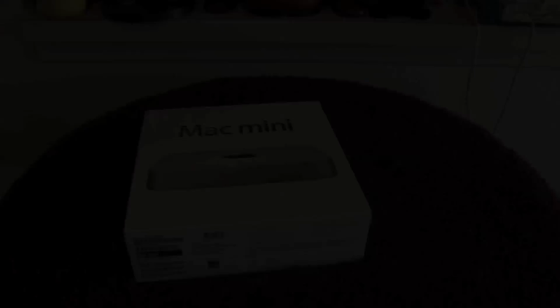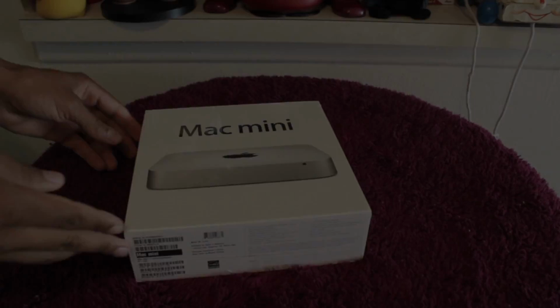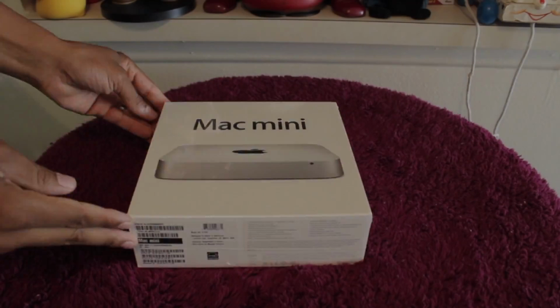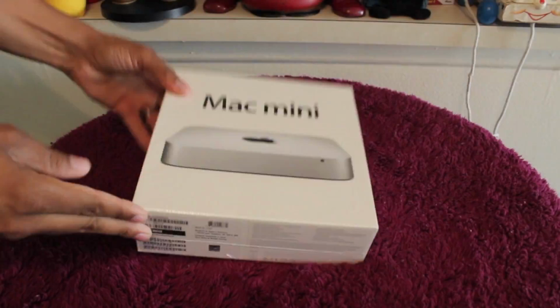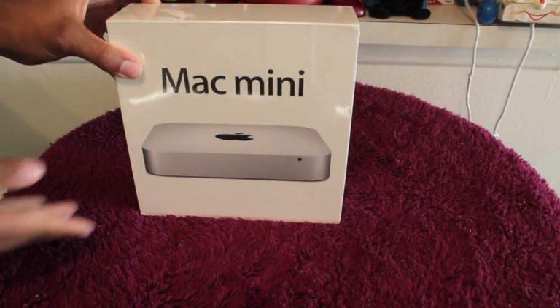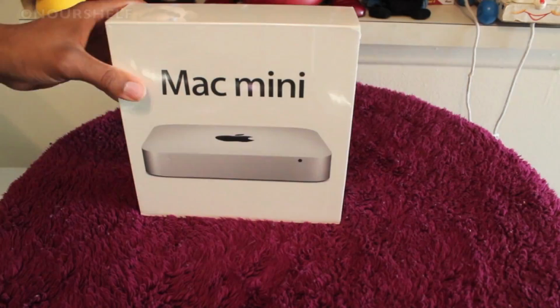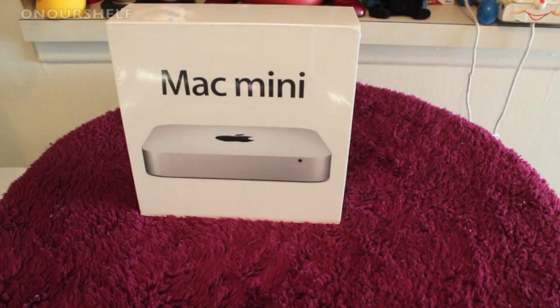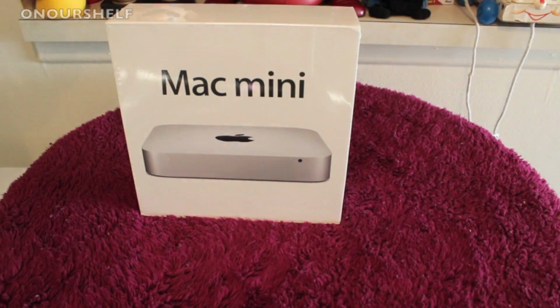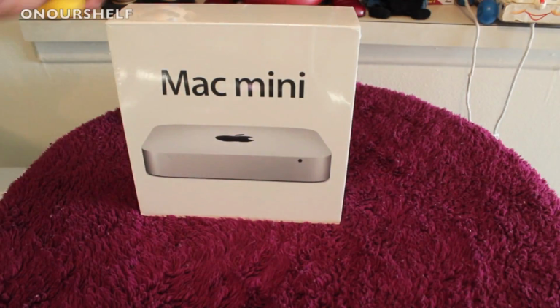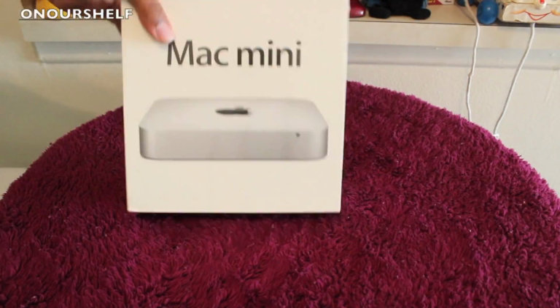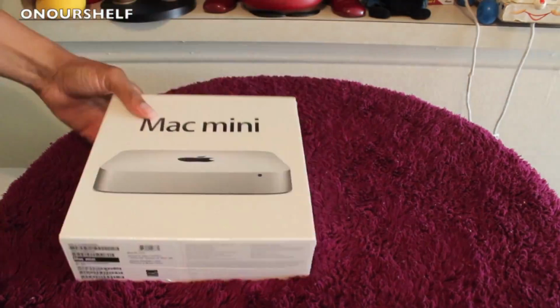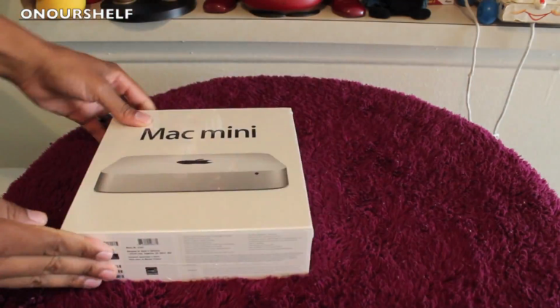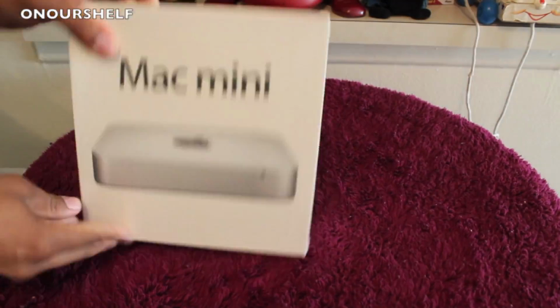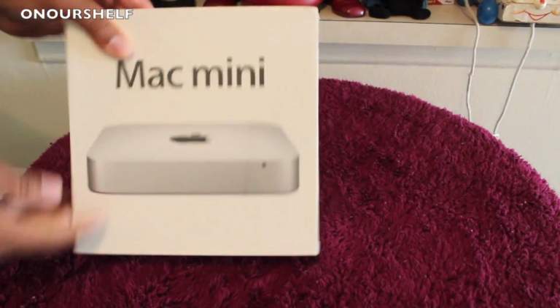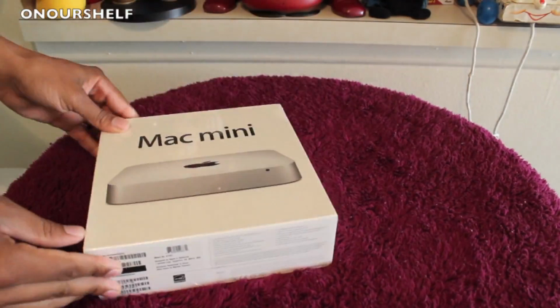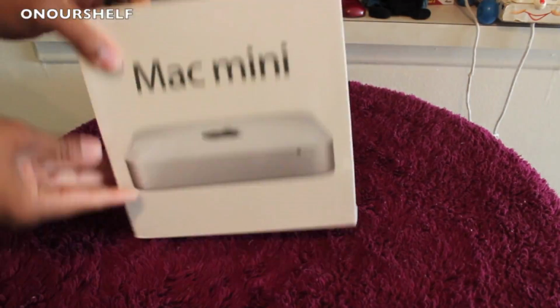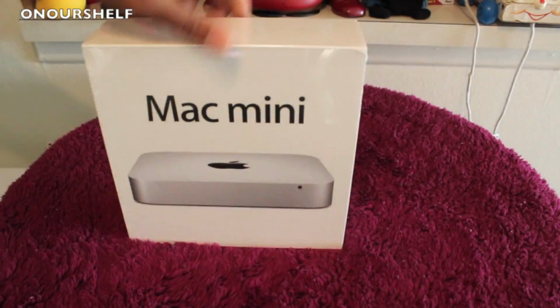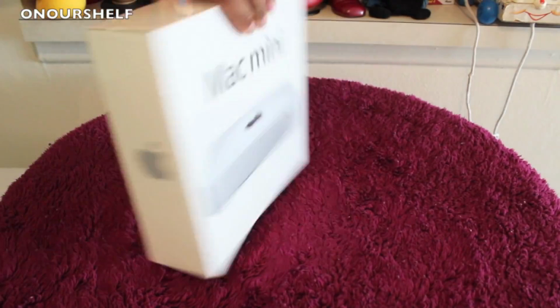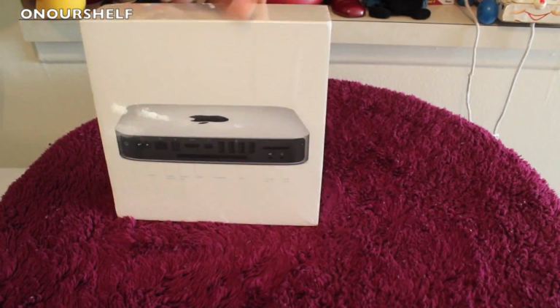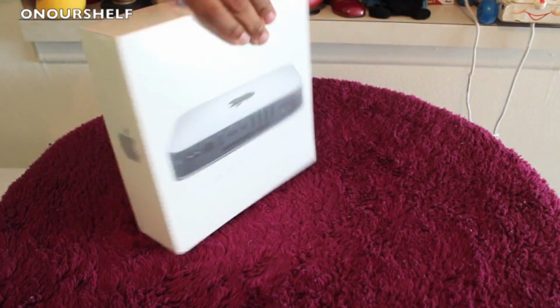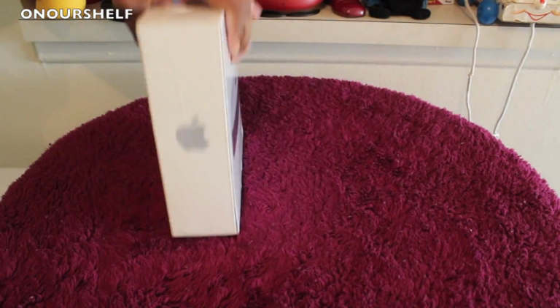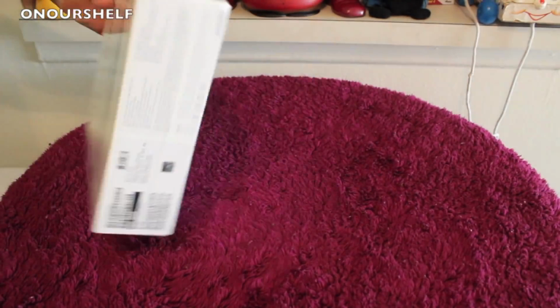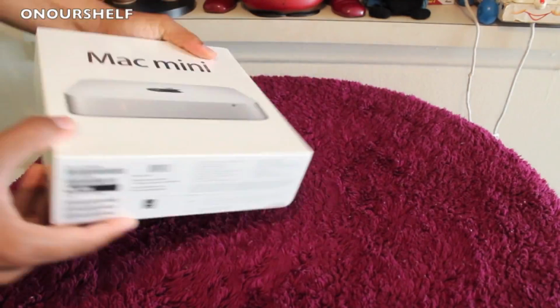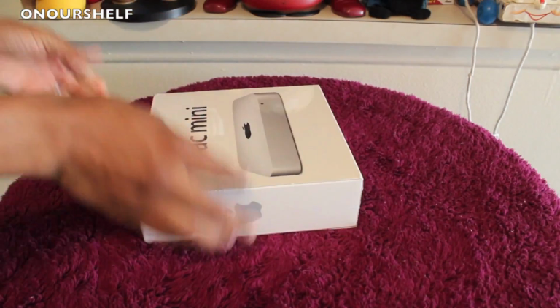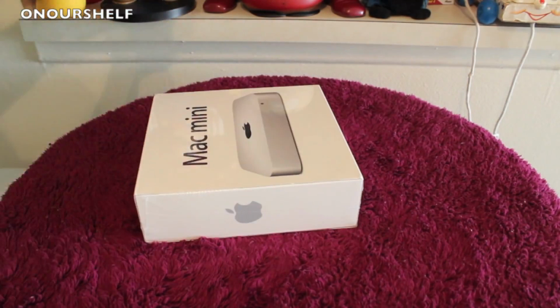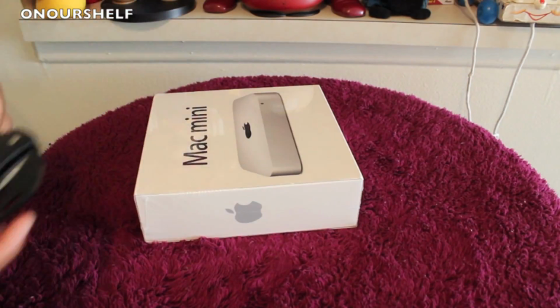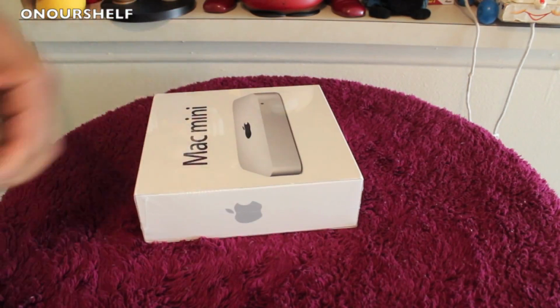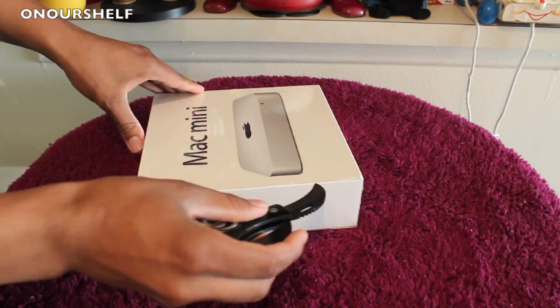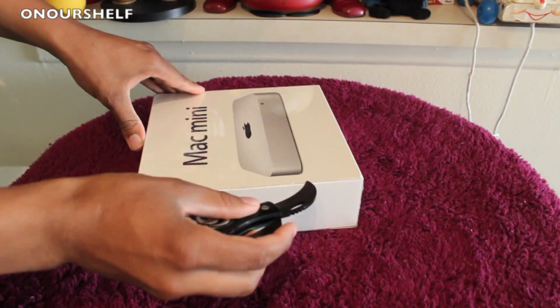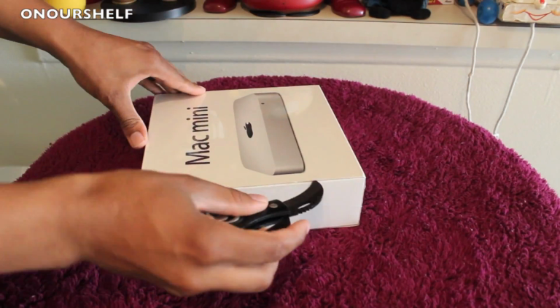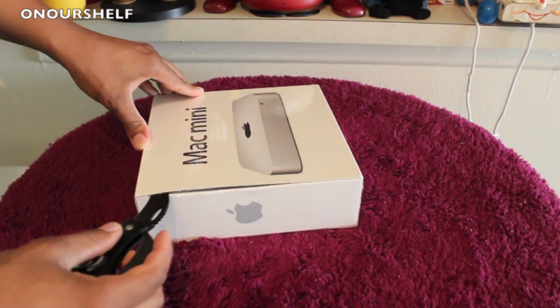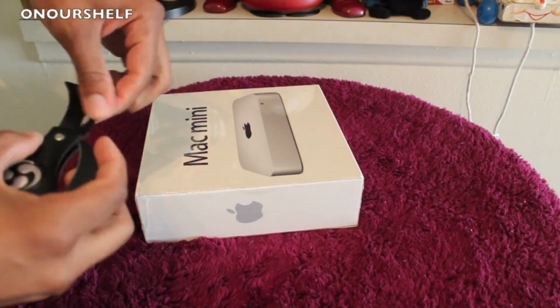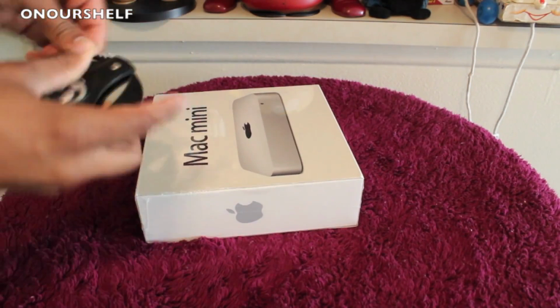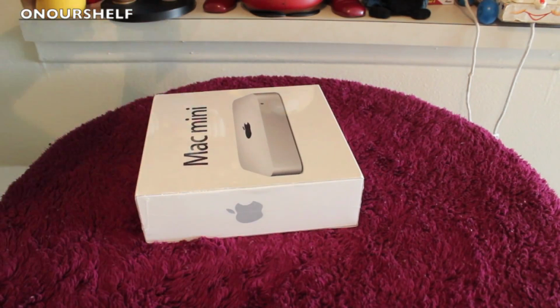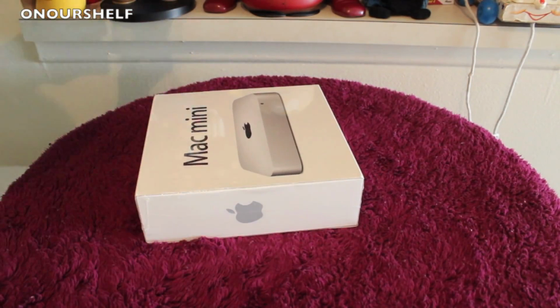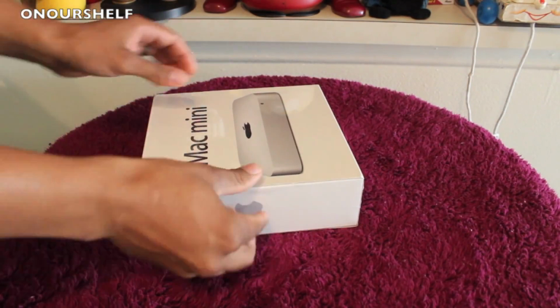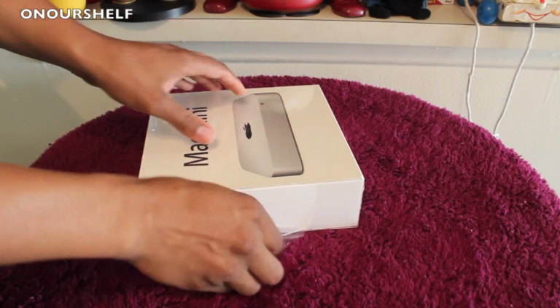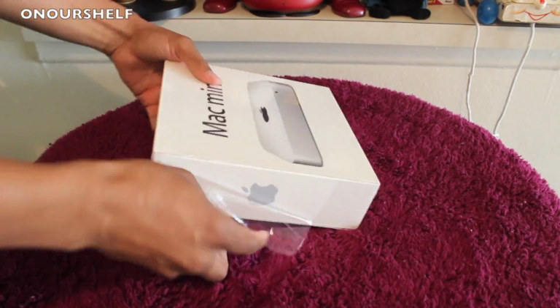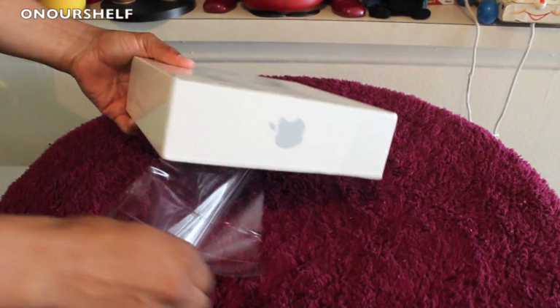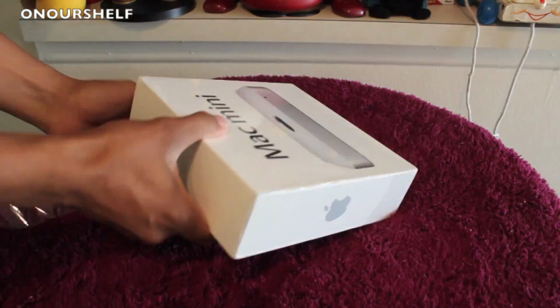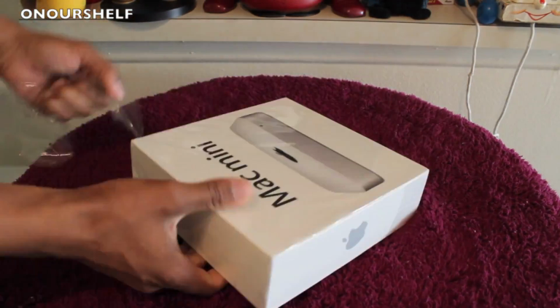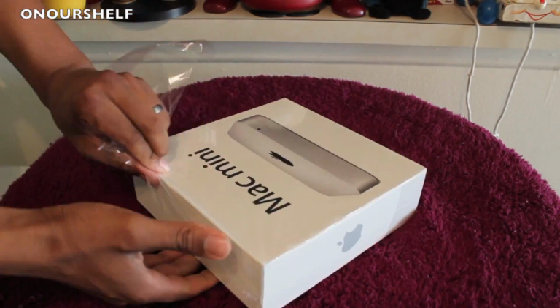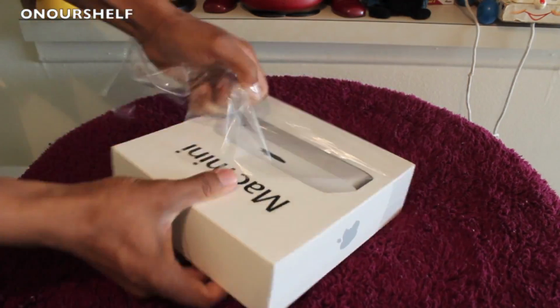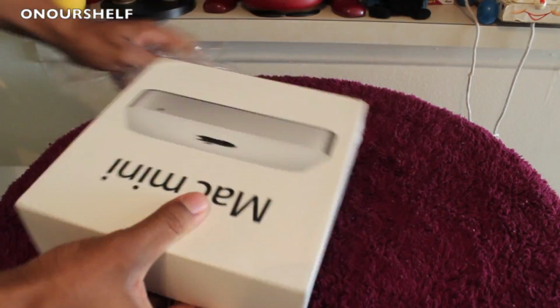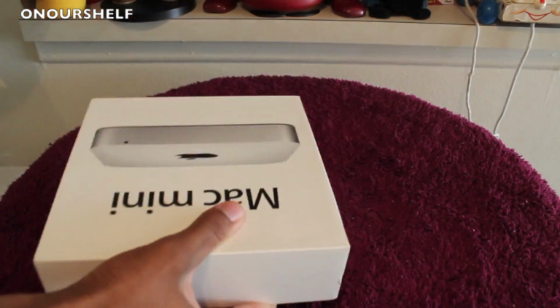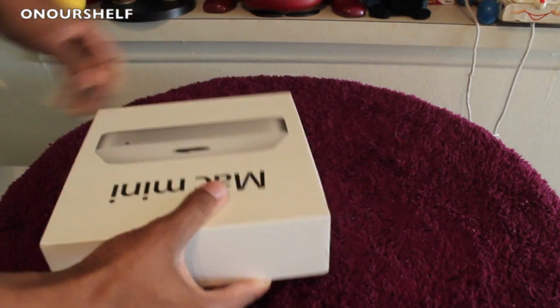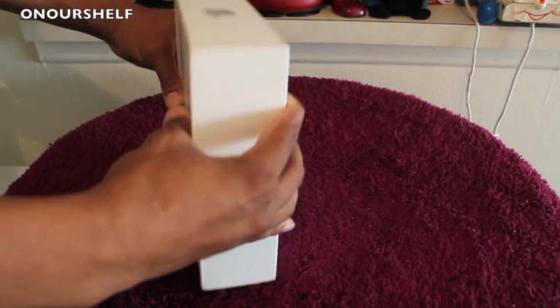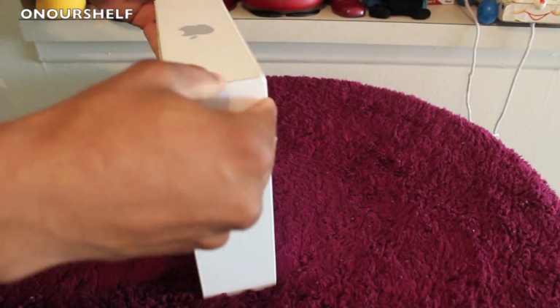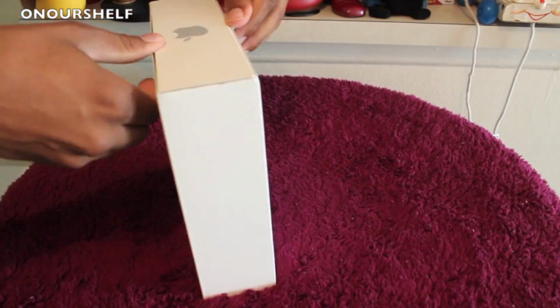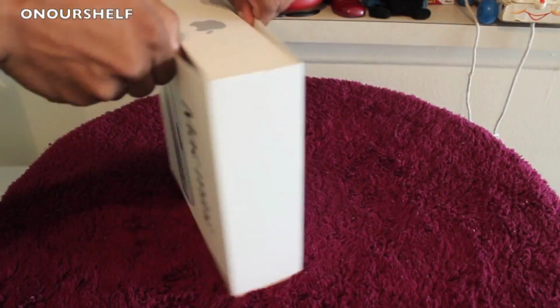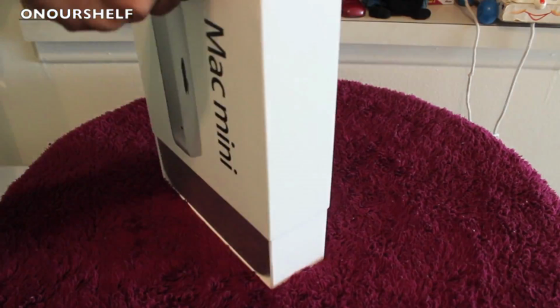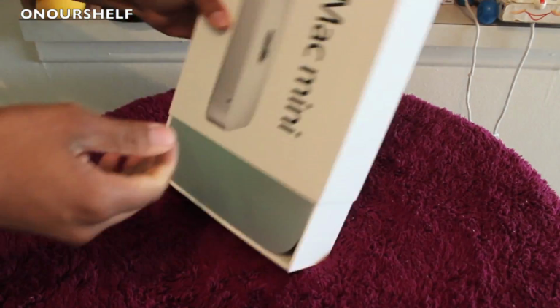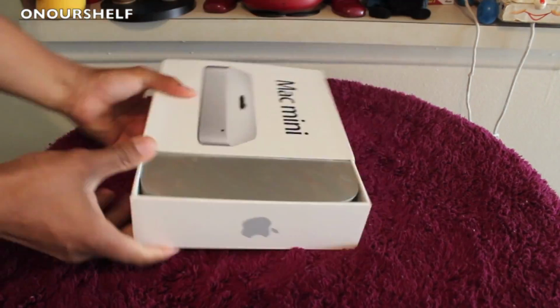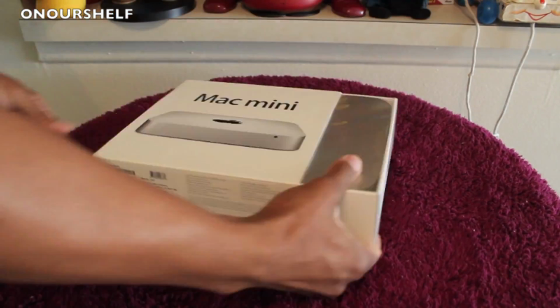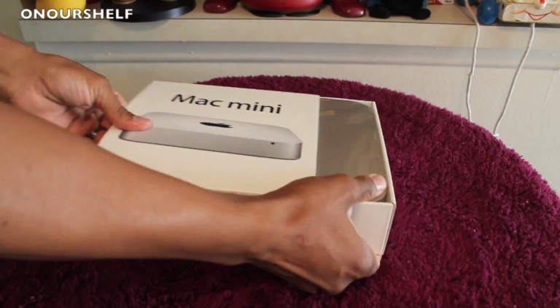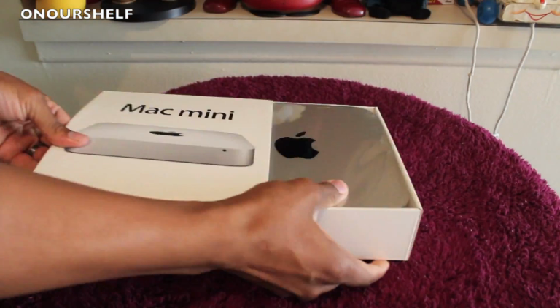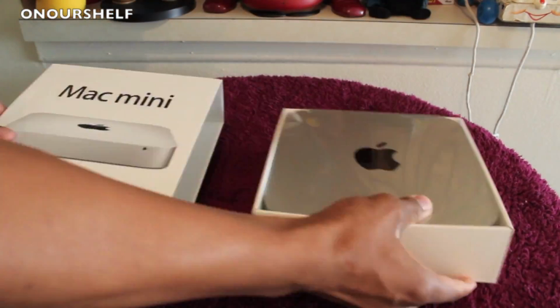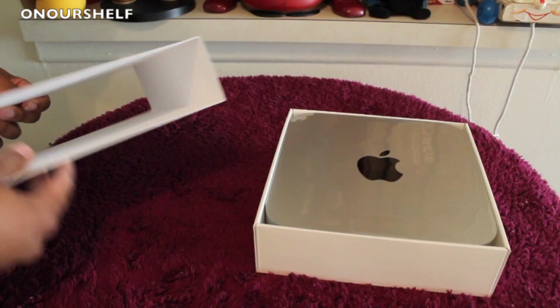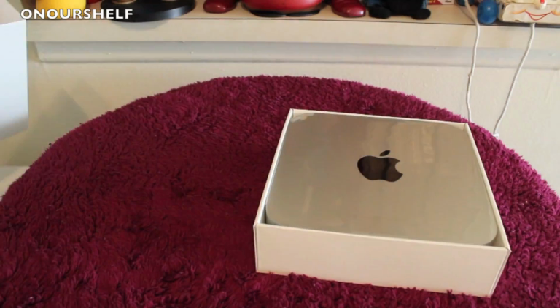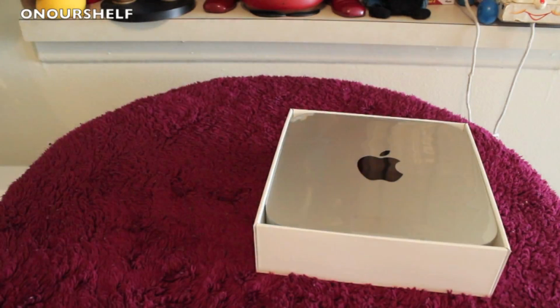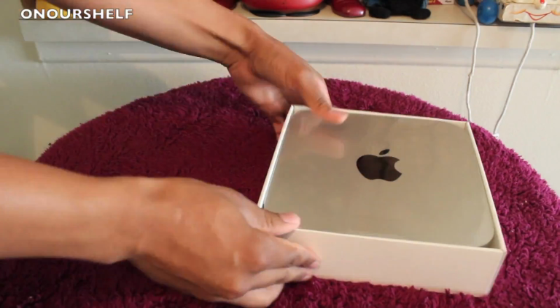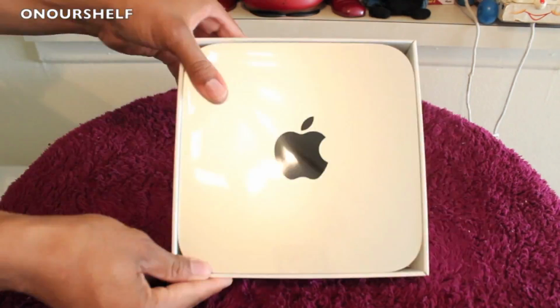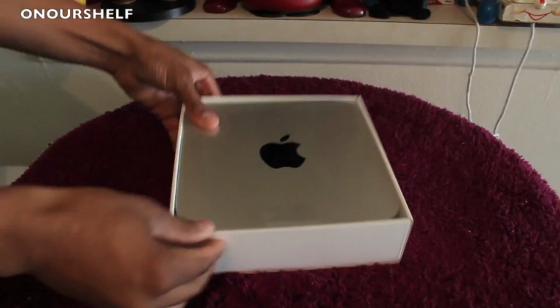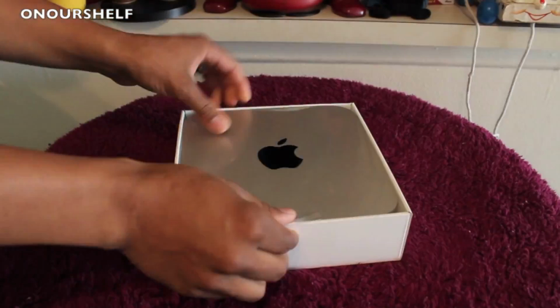Welcome to On Our Shelf. Today I have a full review and demonstration of the current generation Mac Mini, which came out in late 2012.